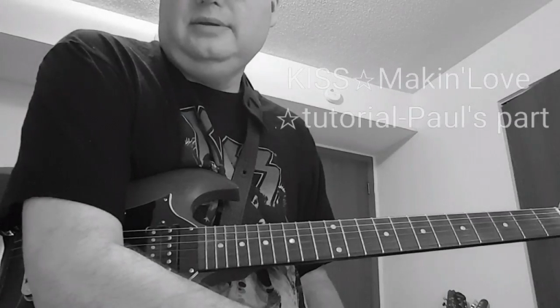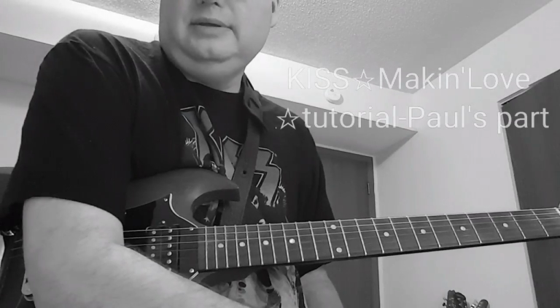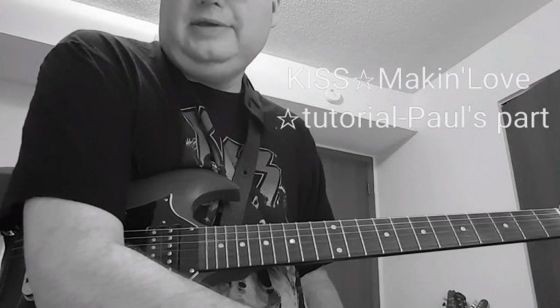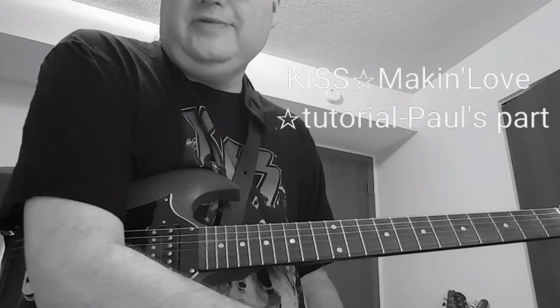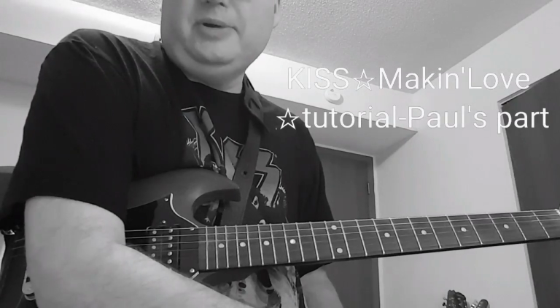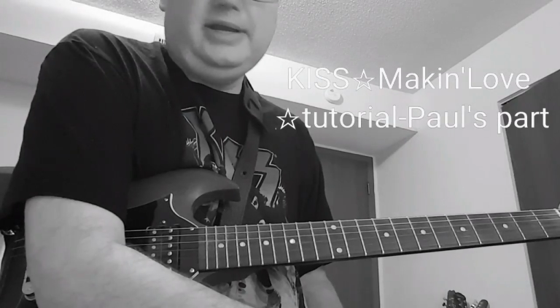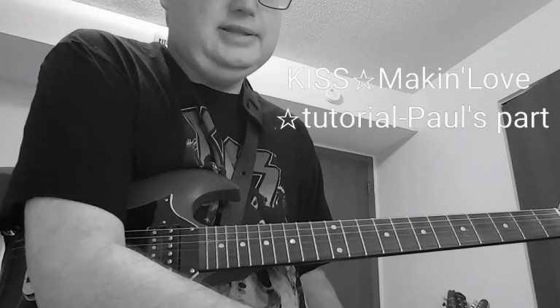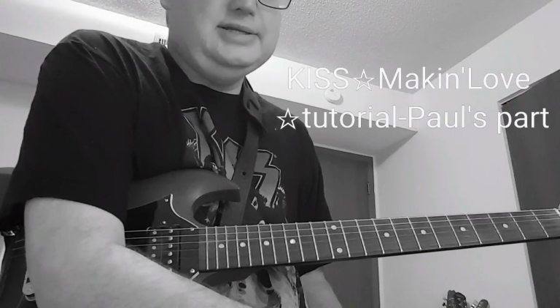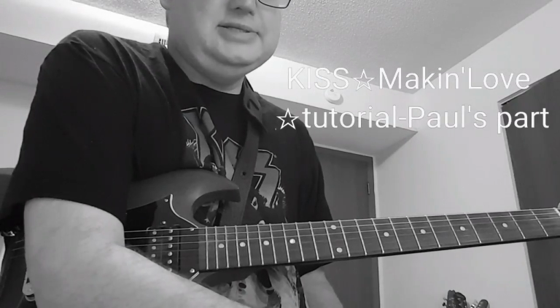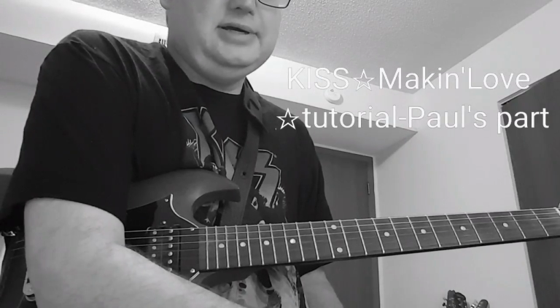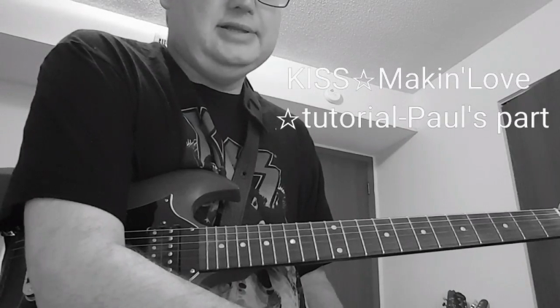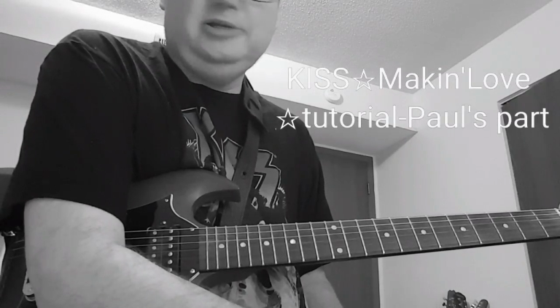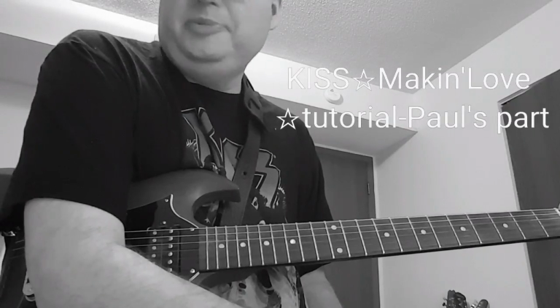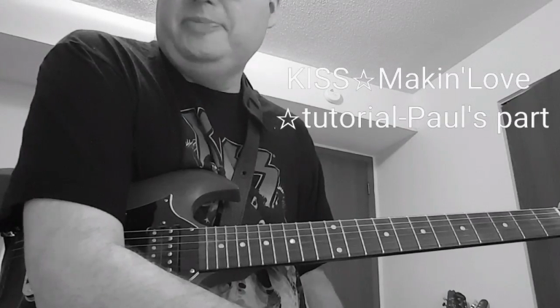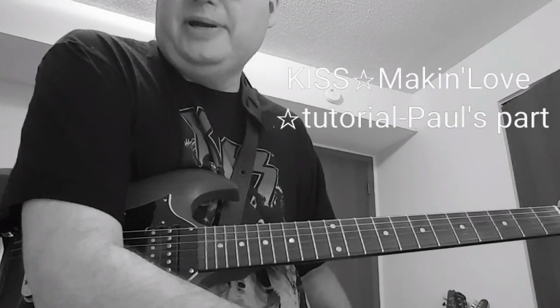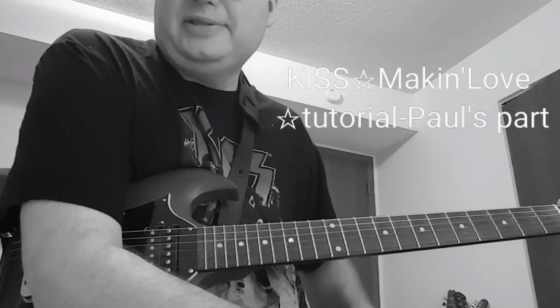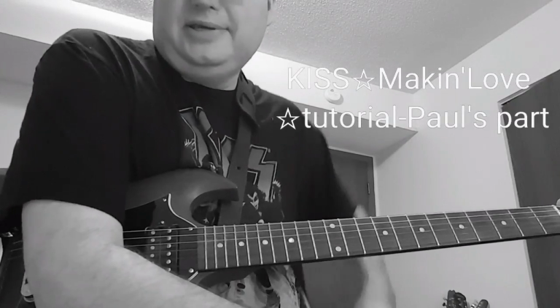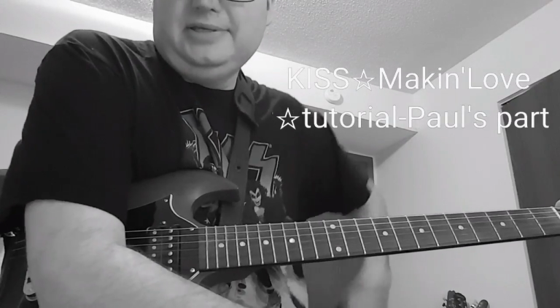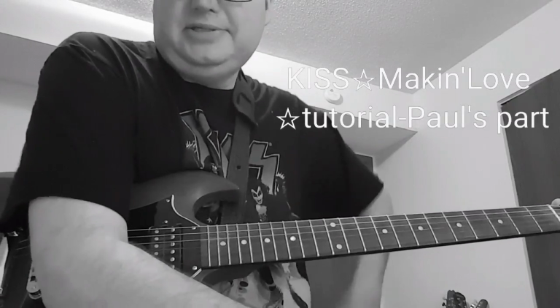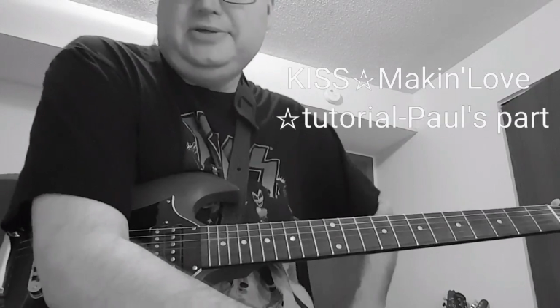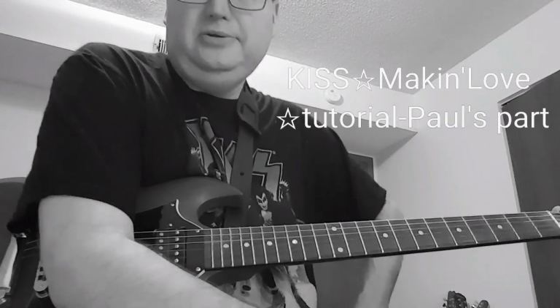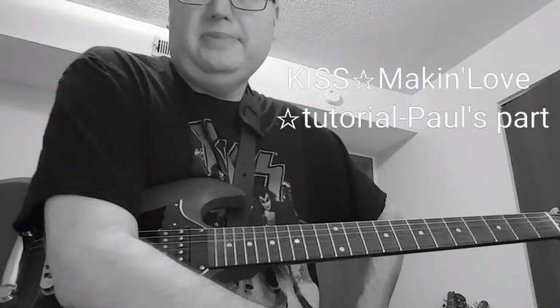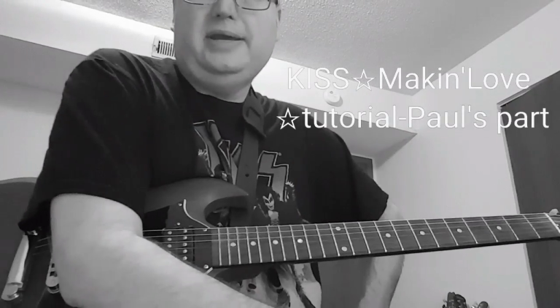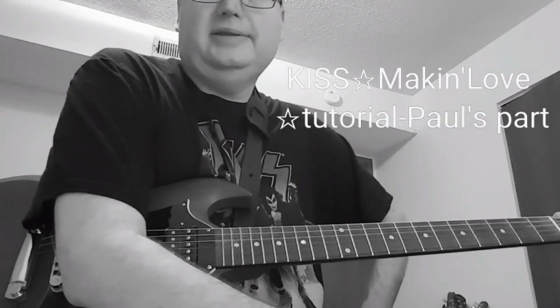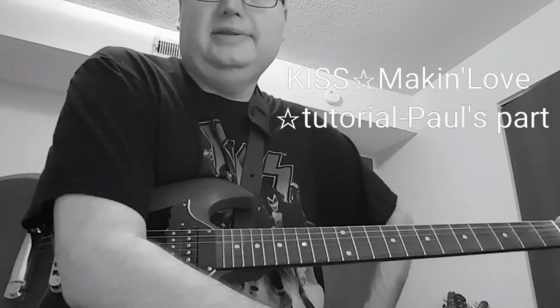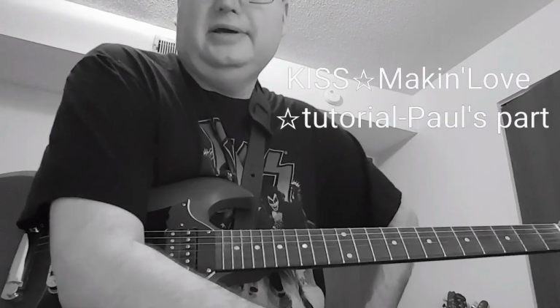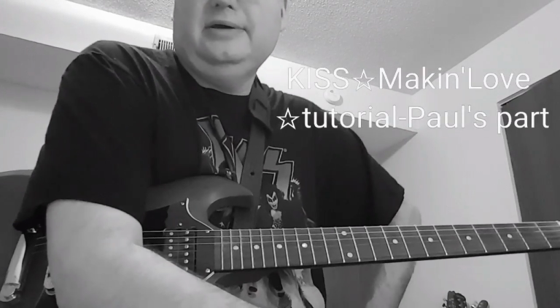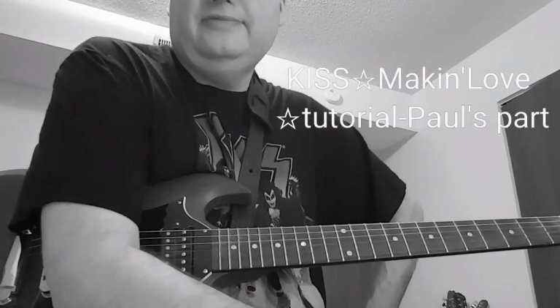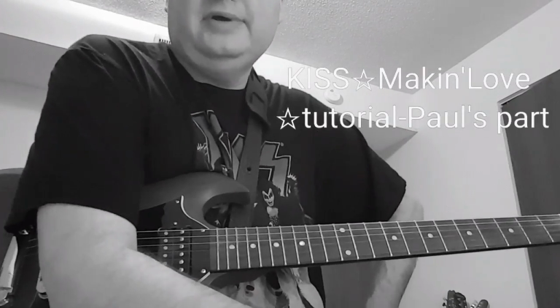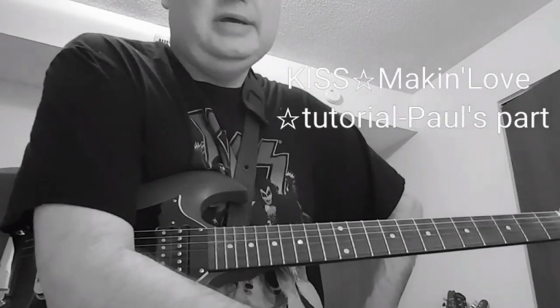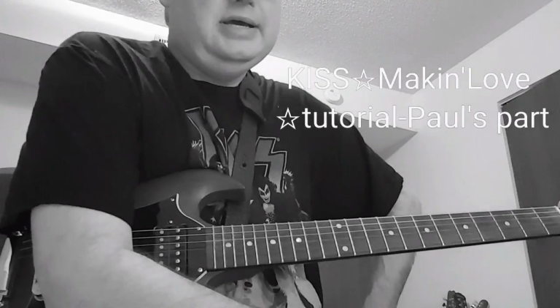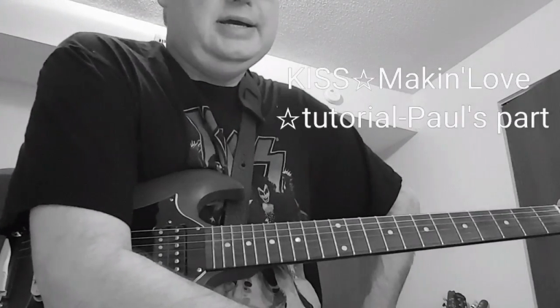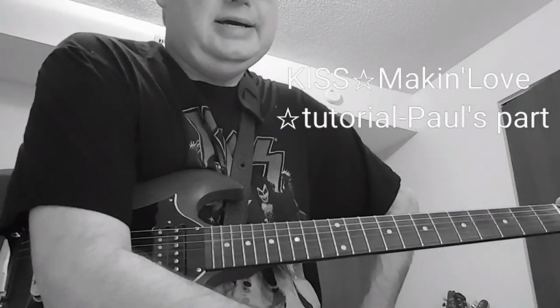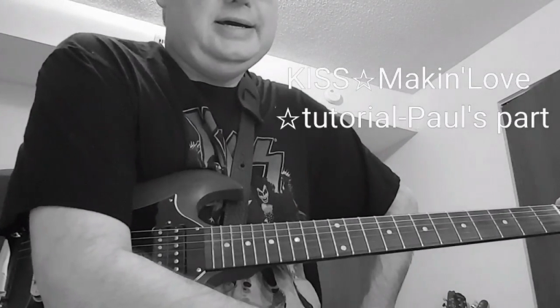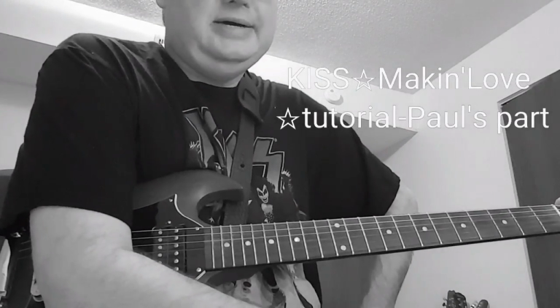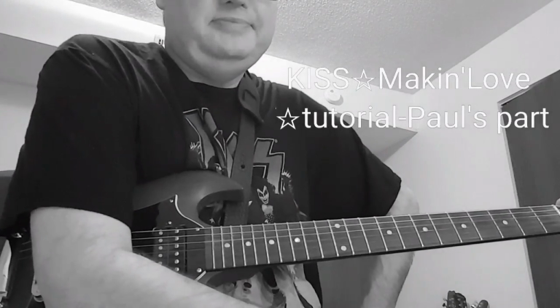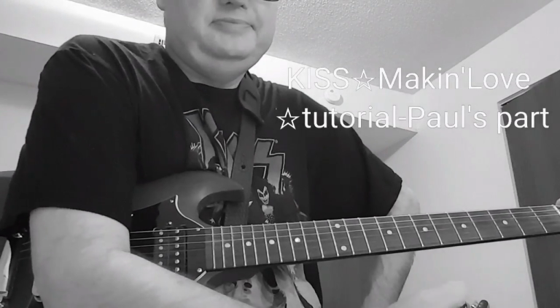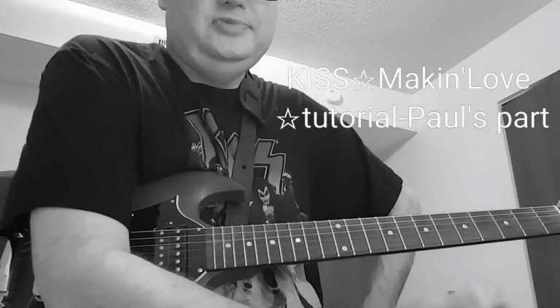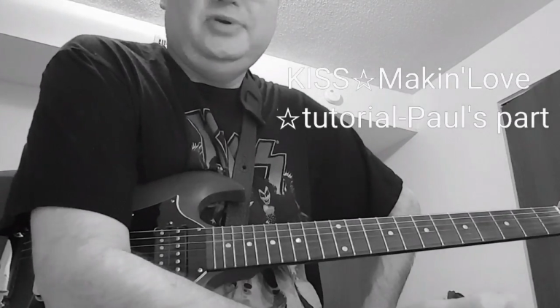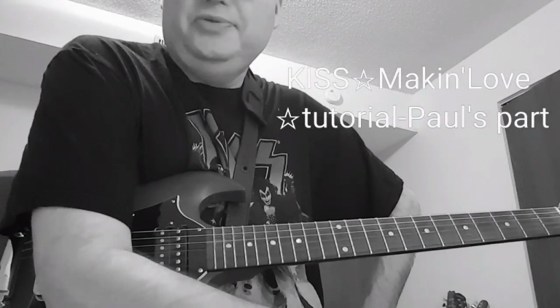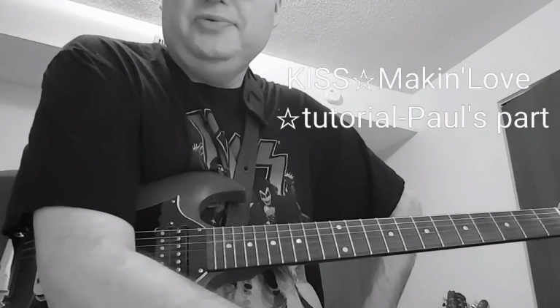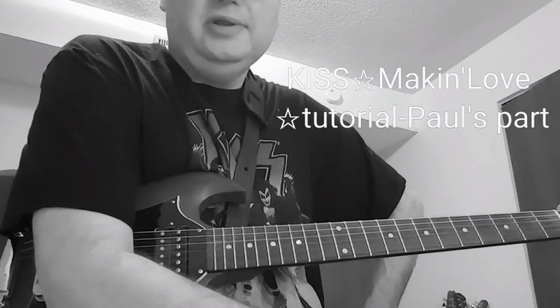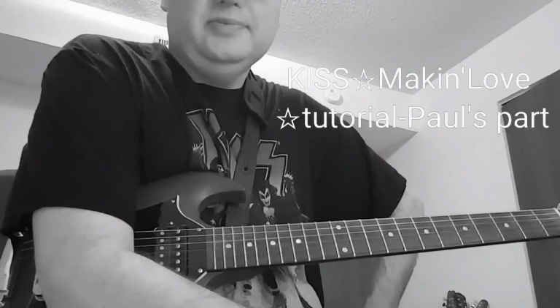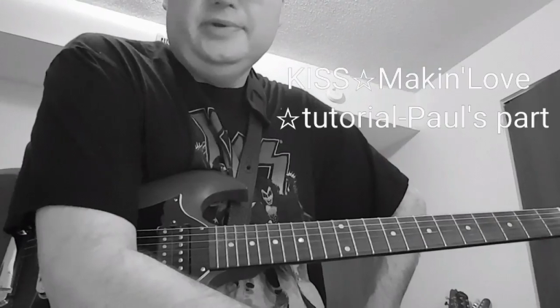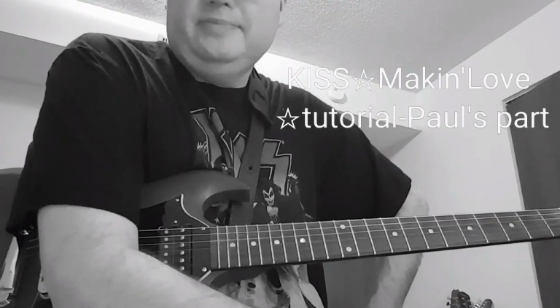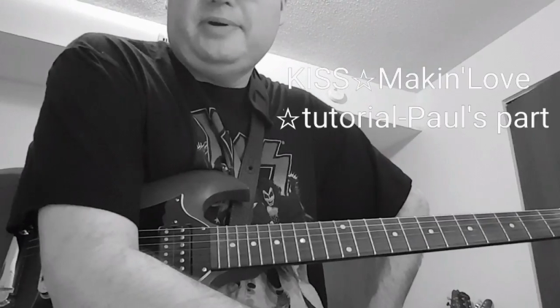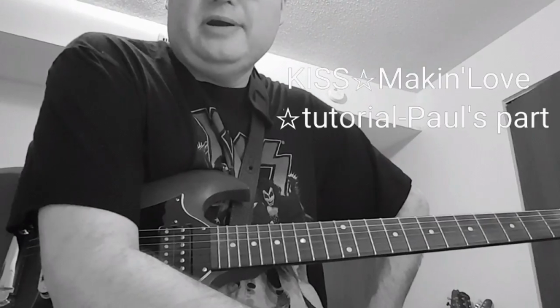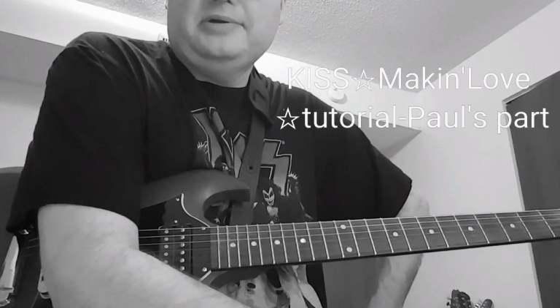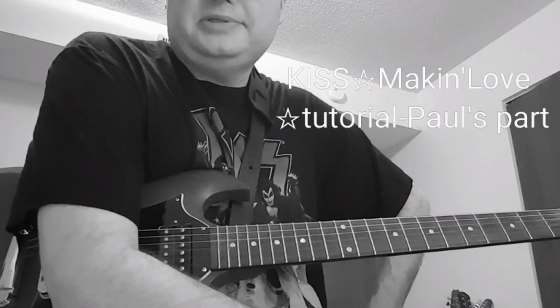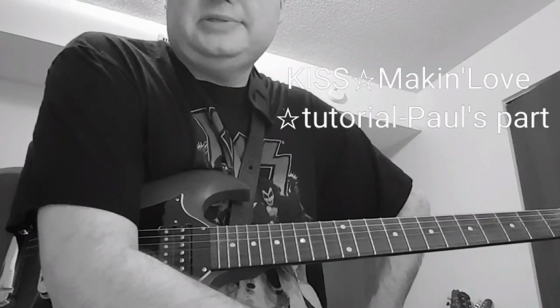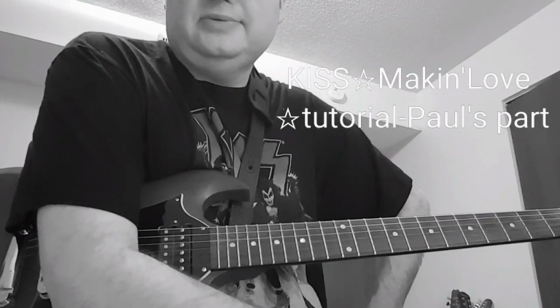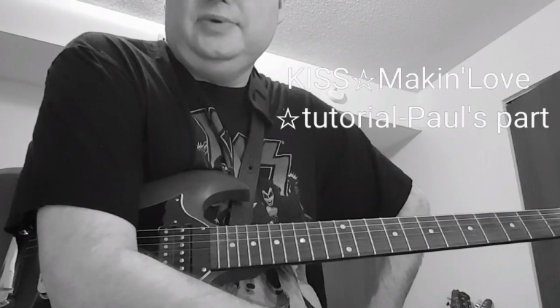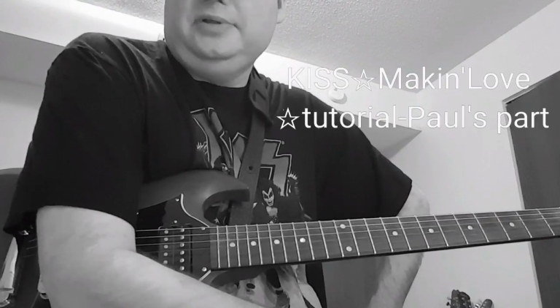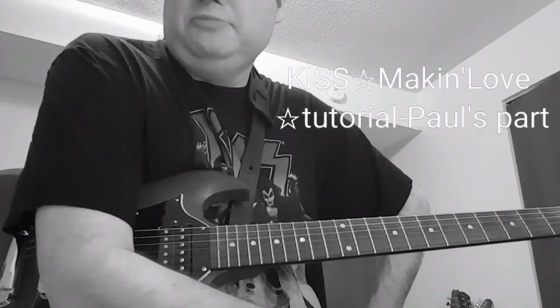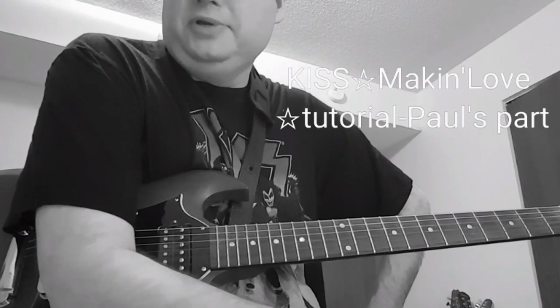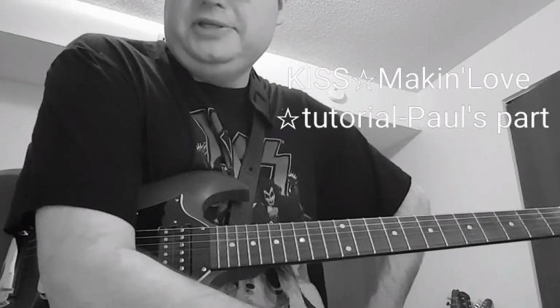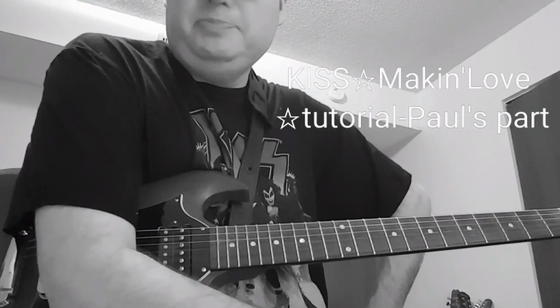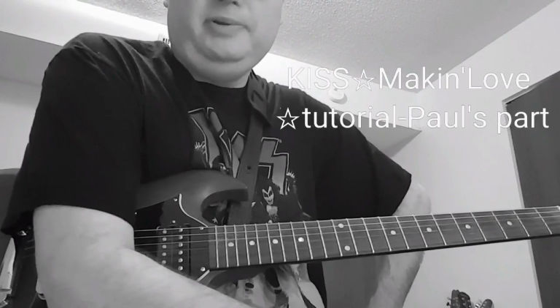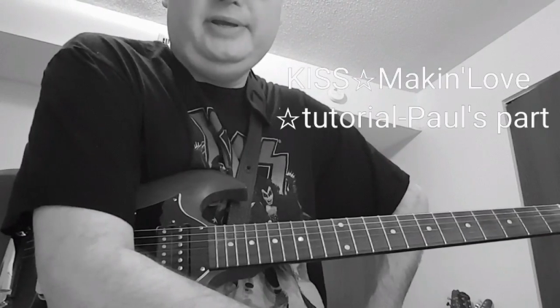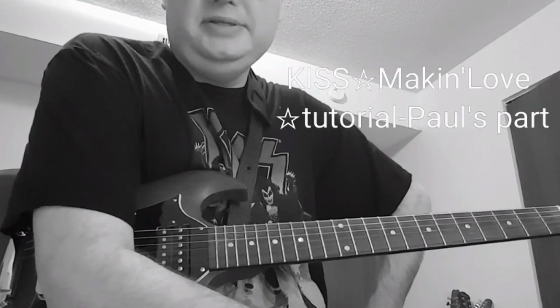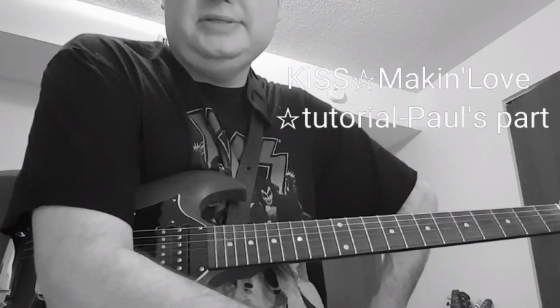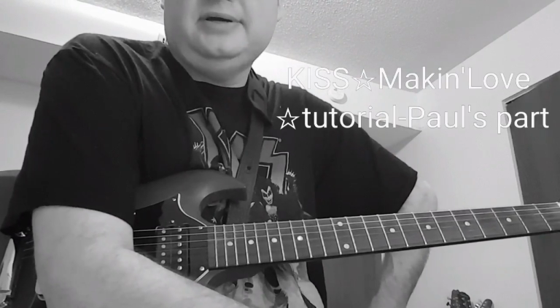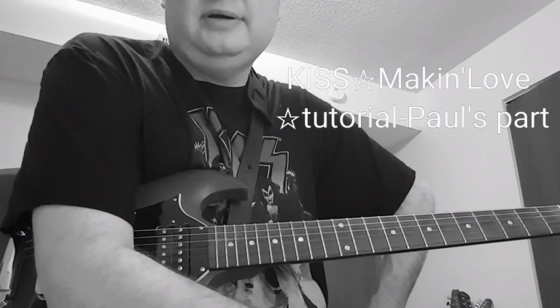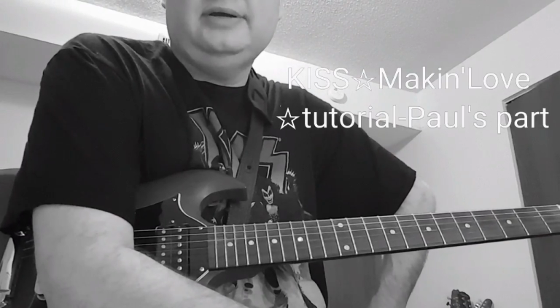Hey everybody, I'd like to talk a little bit about the KISS tune Making Love. We'll go through all the rhythm parts, so we'll get you playing the song.